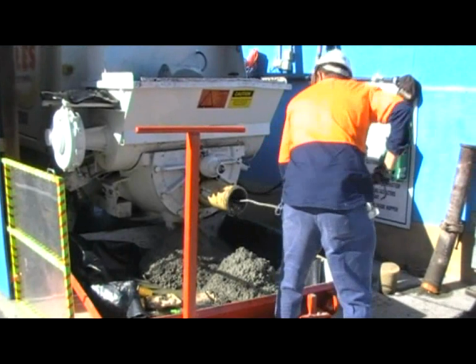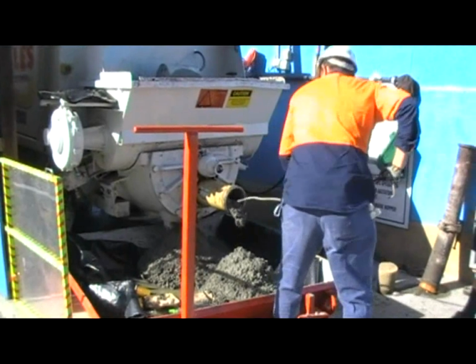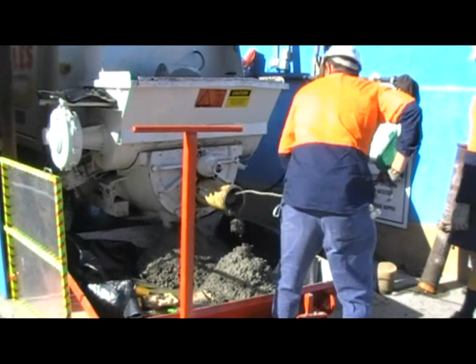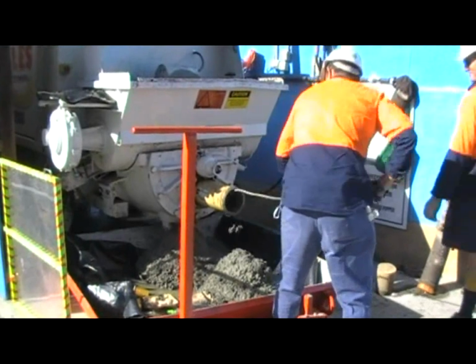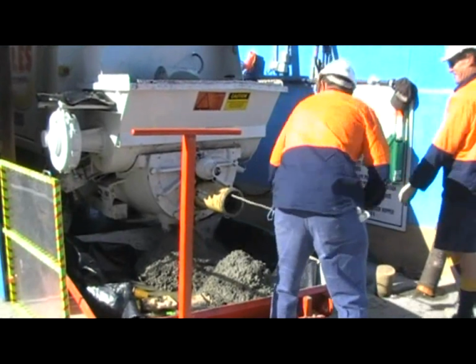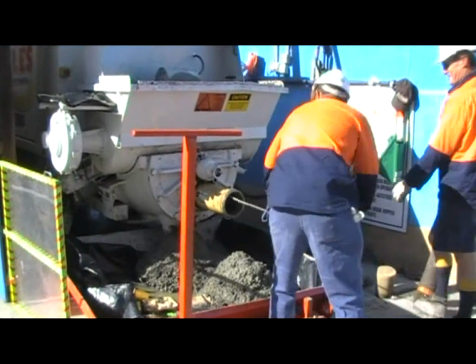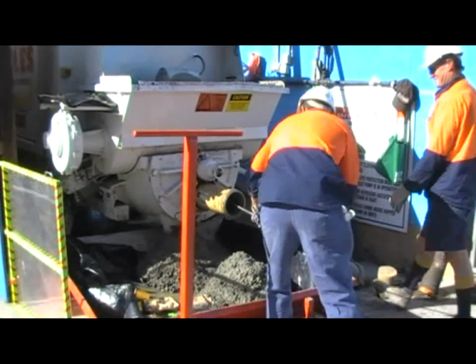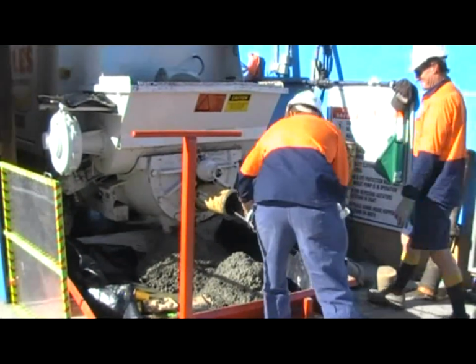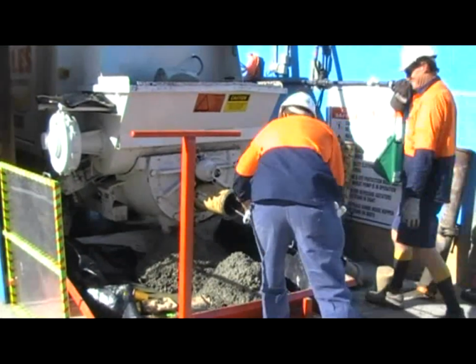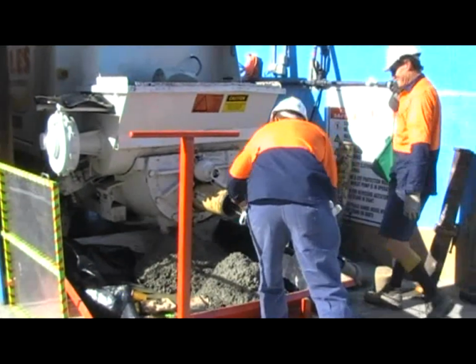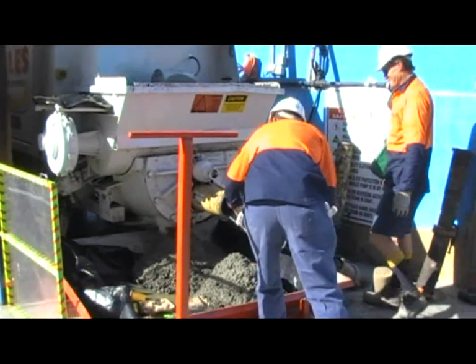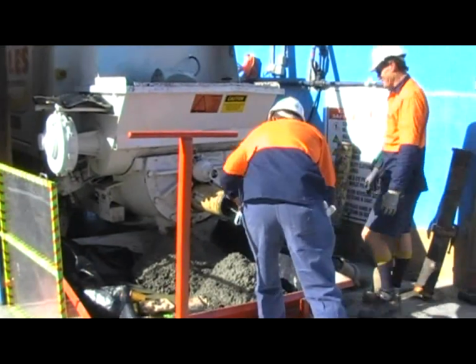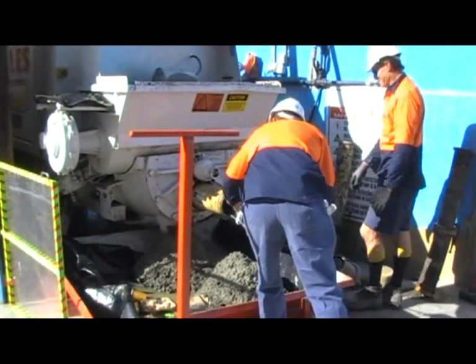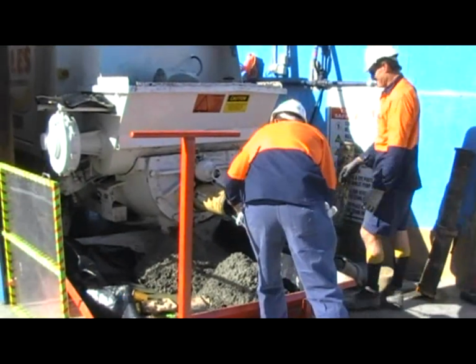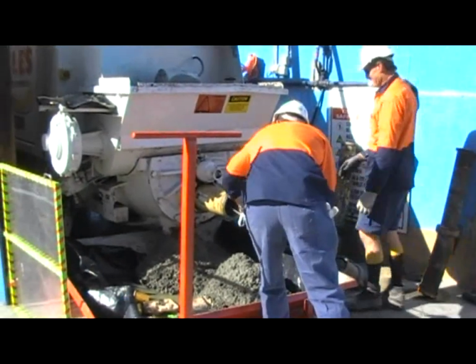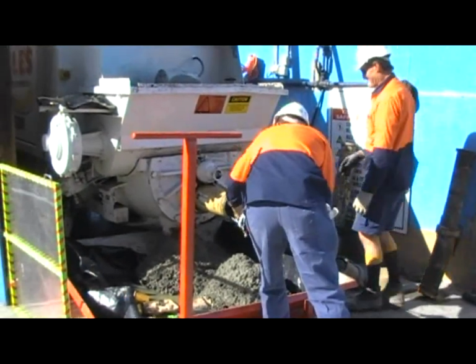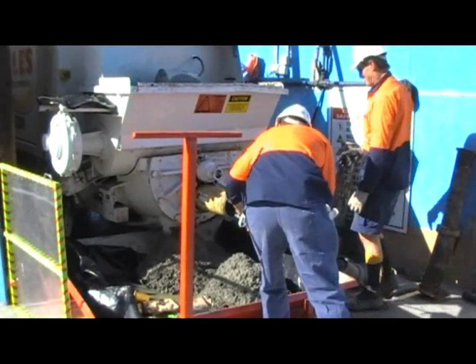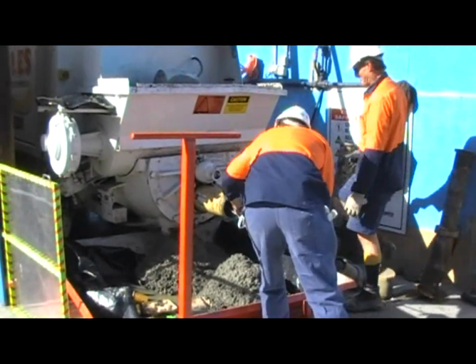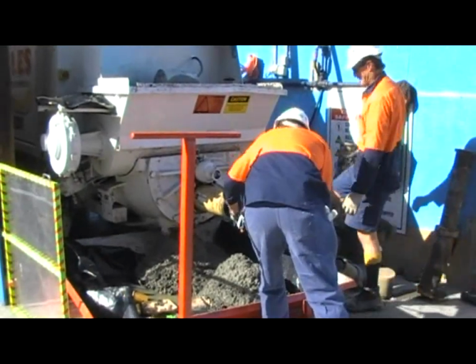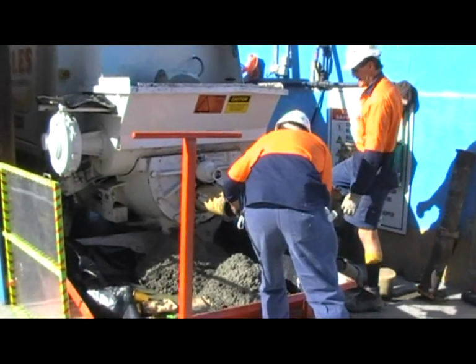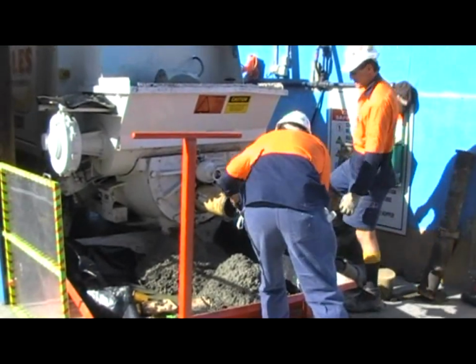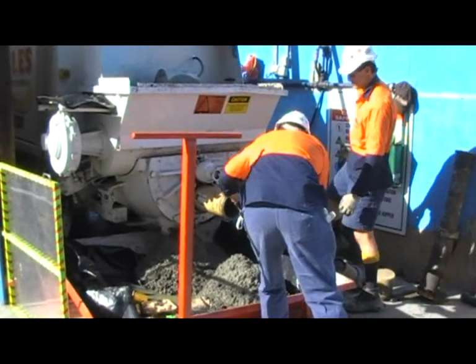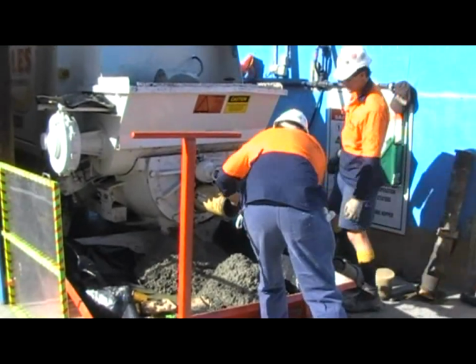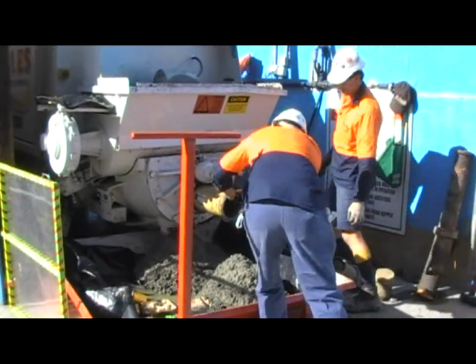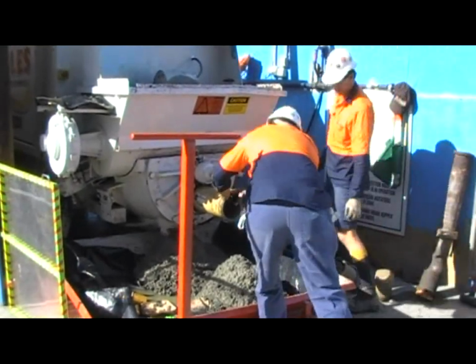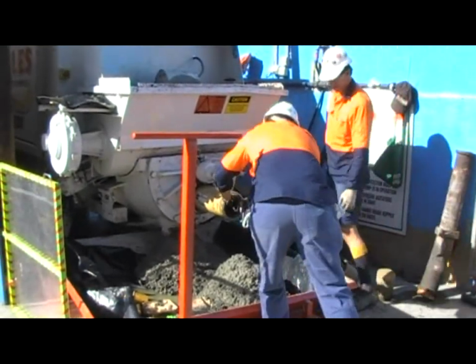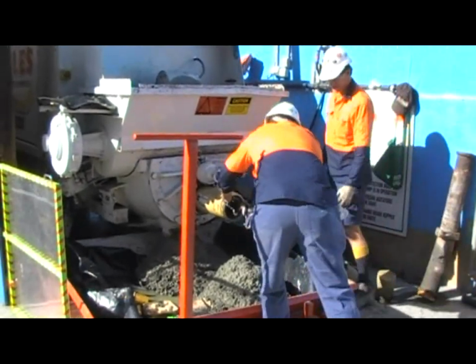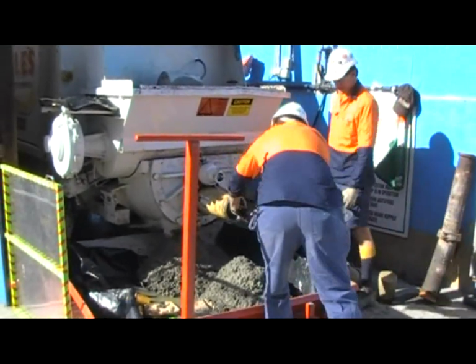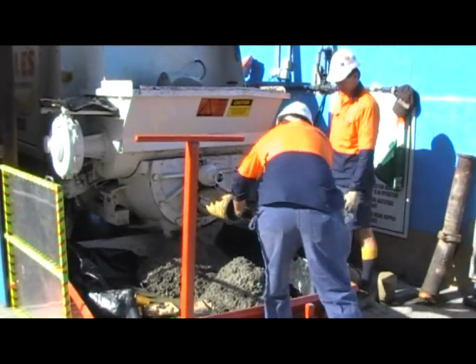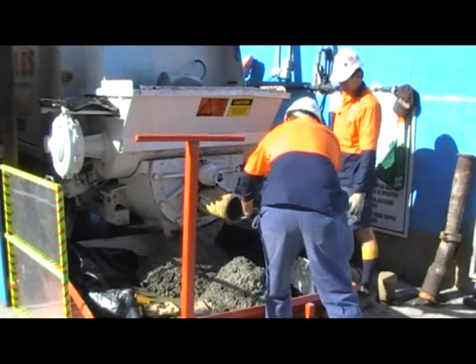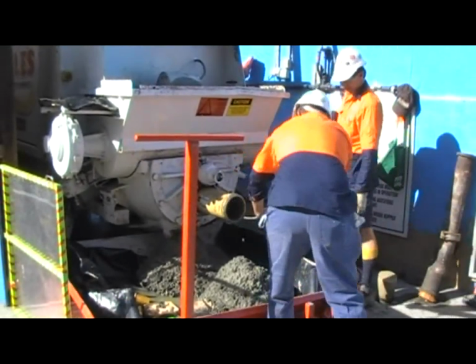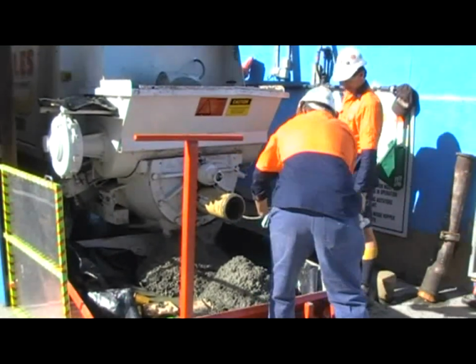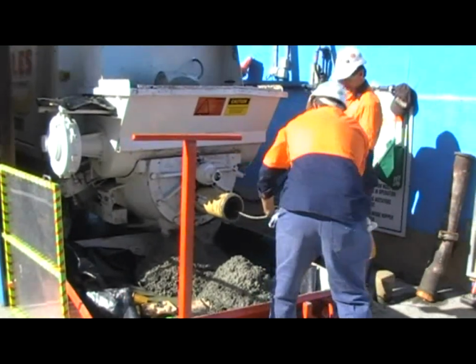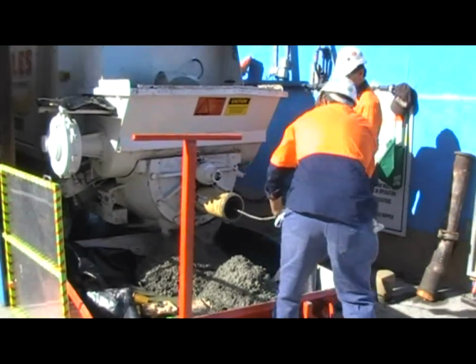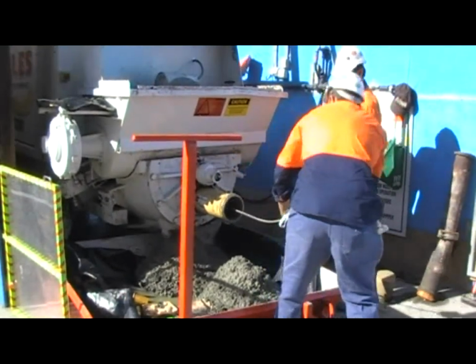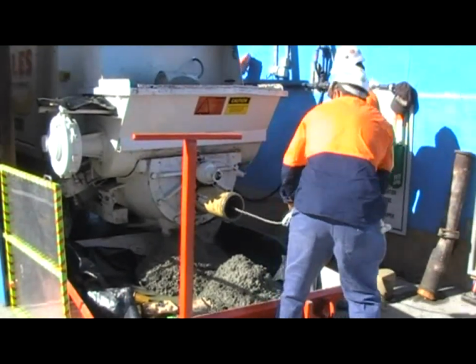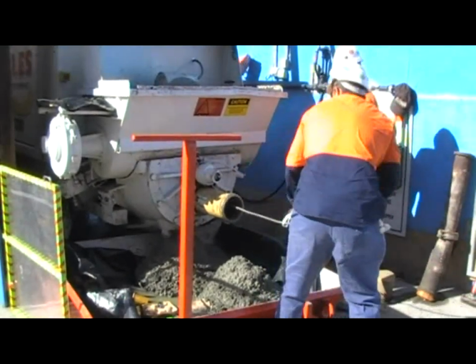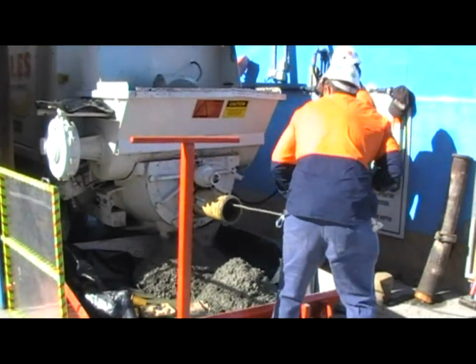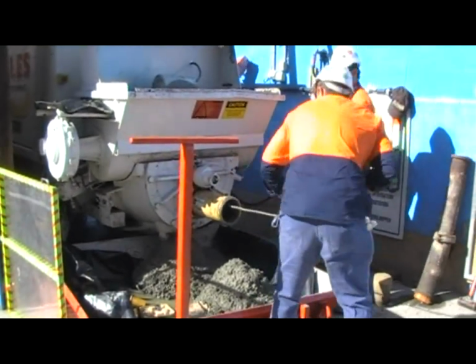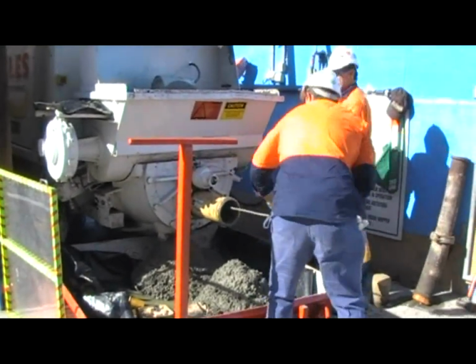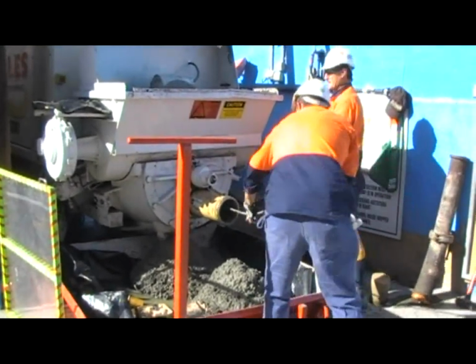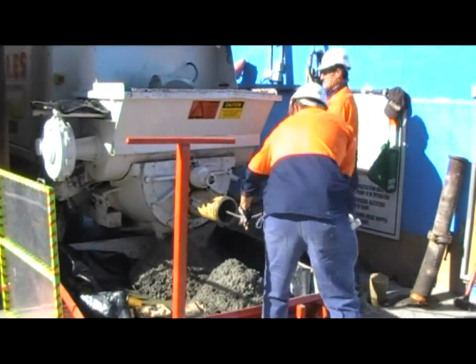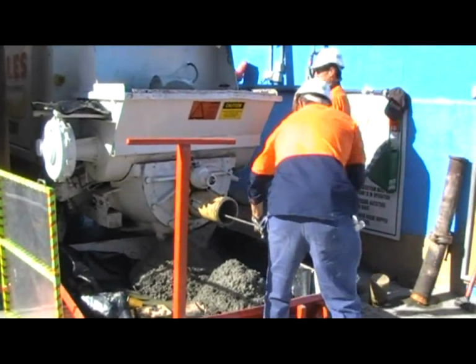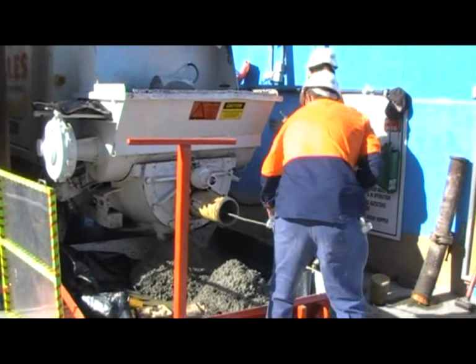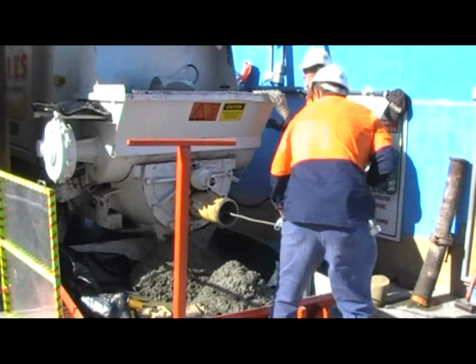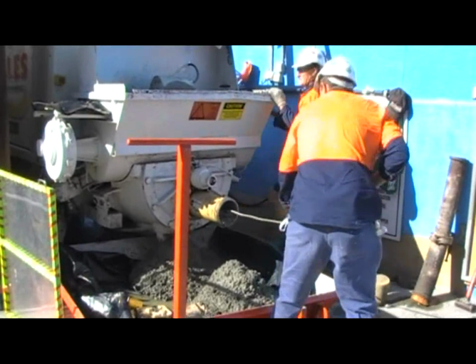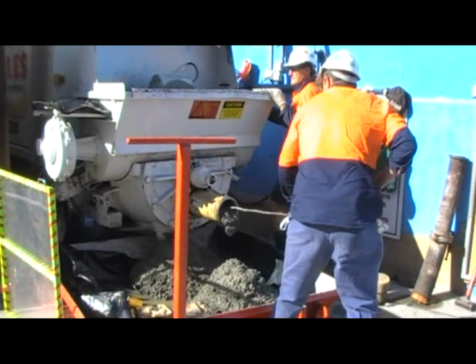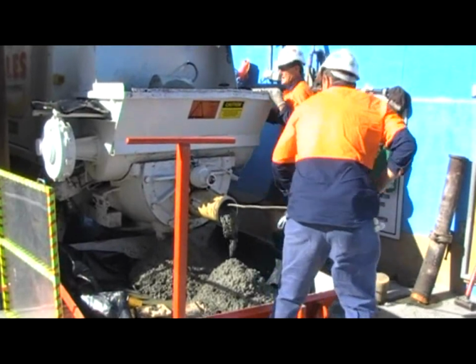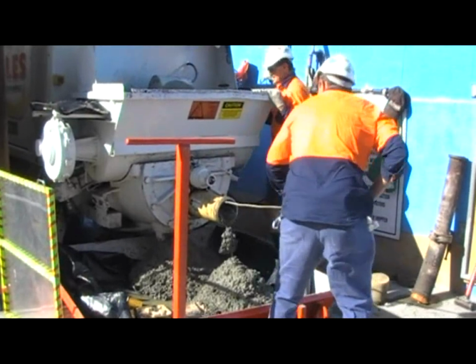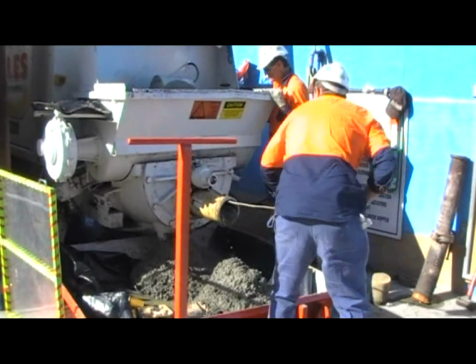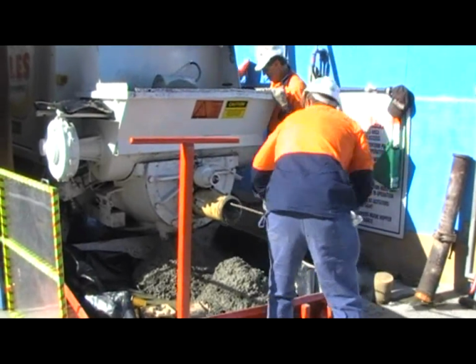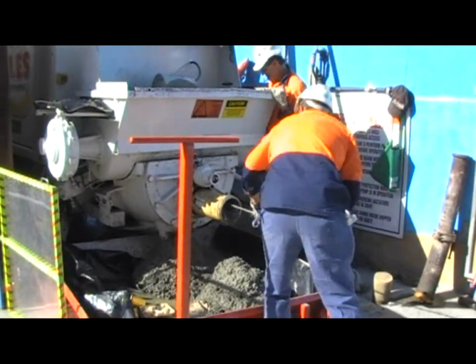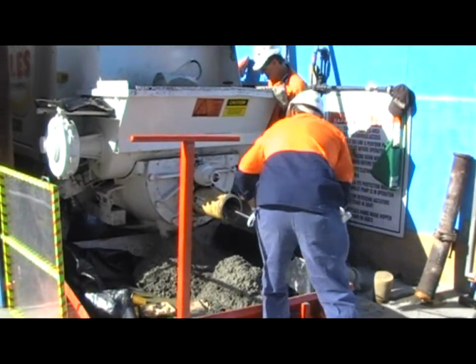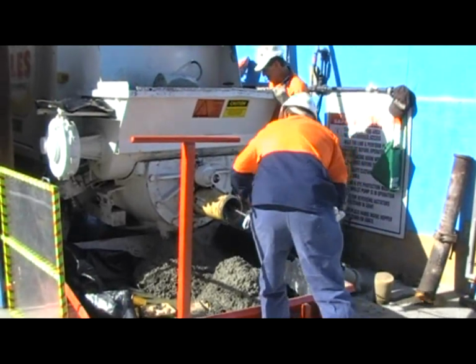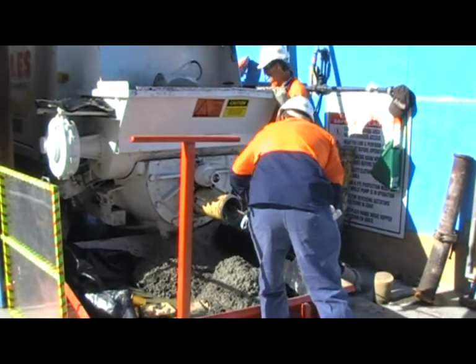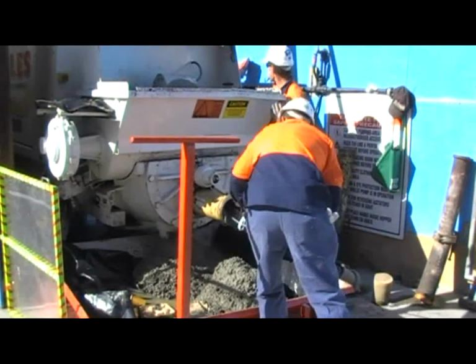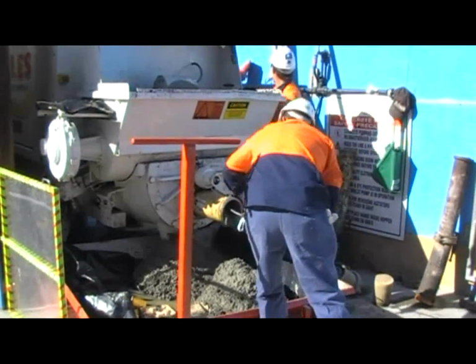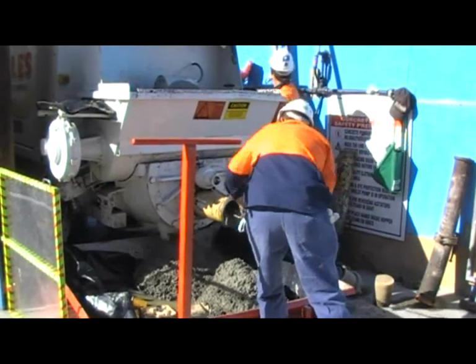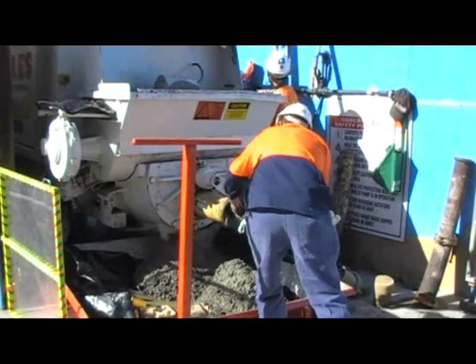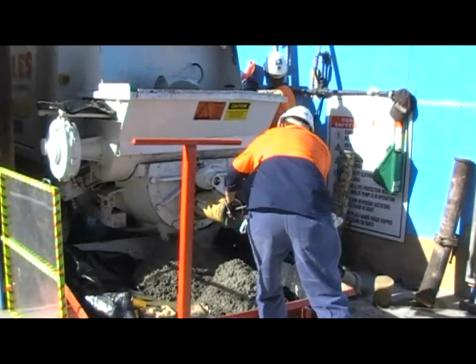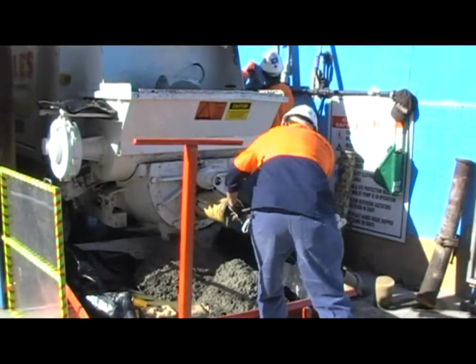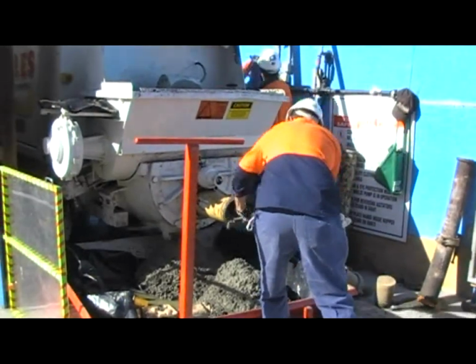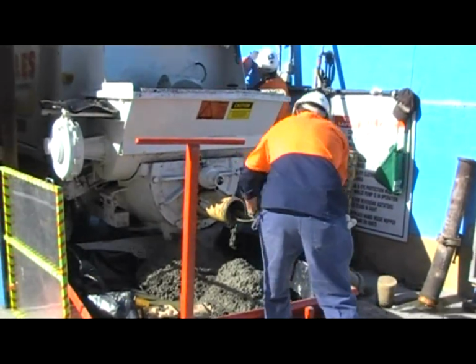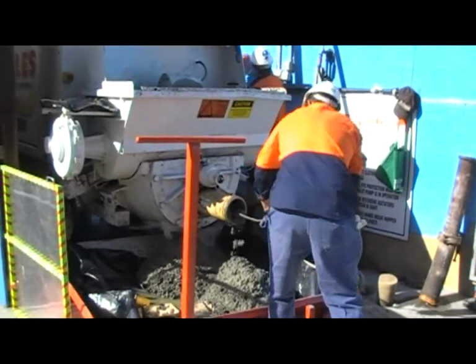The pump operator is using a bar to pull the concrete from inside the housing. No hands should be put inside the unit whilst the pump is activated.